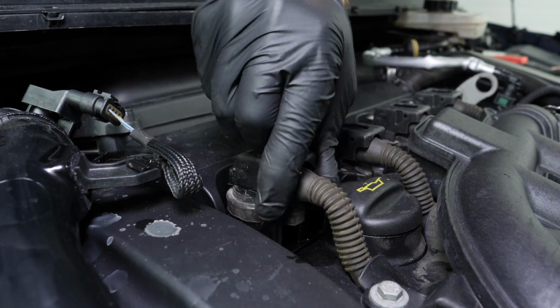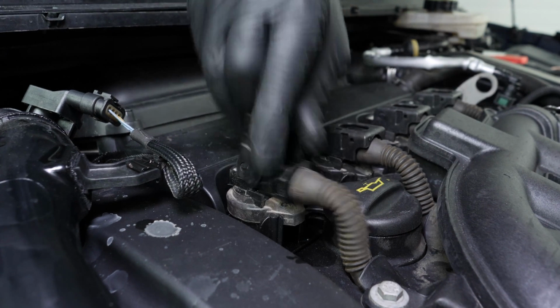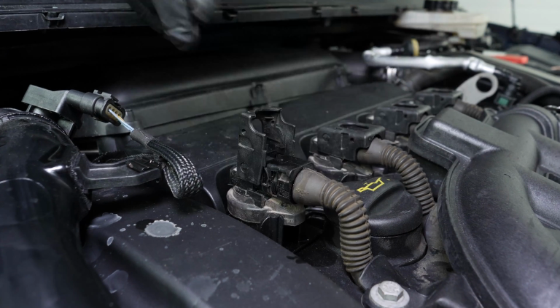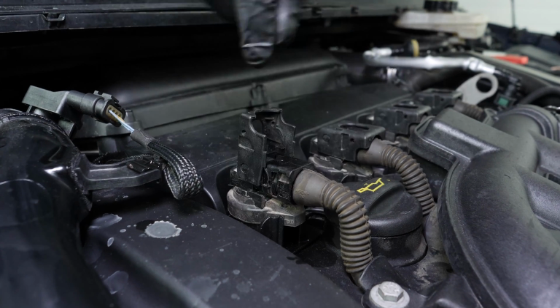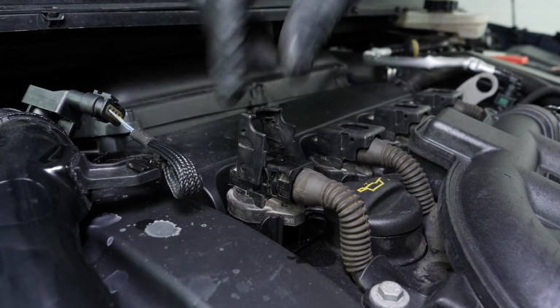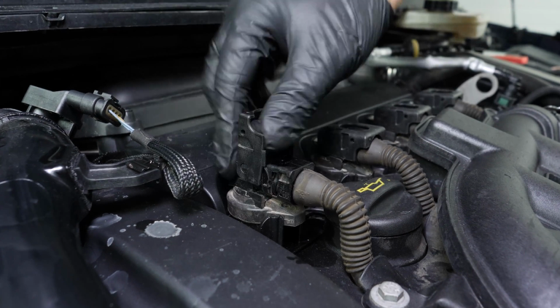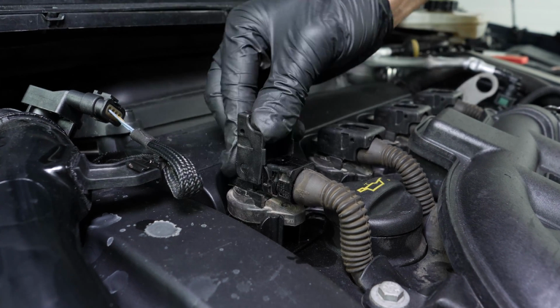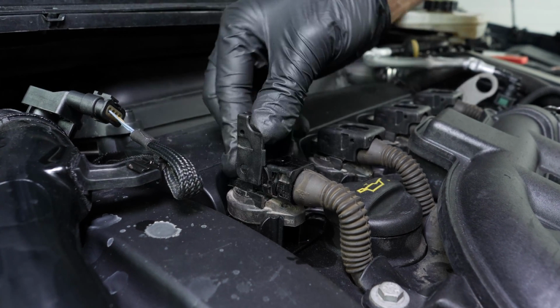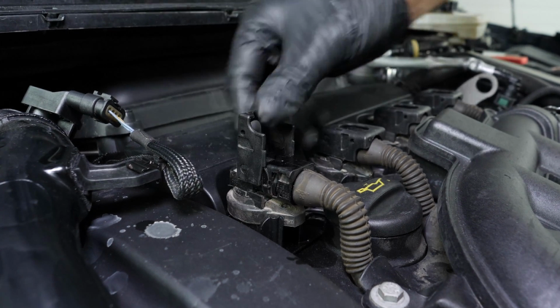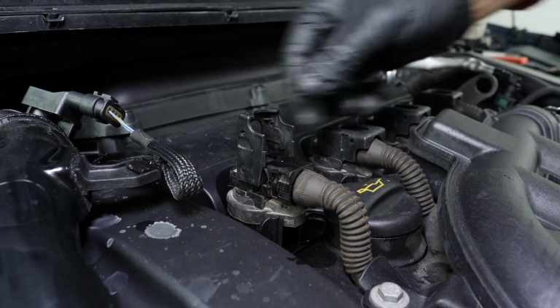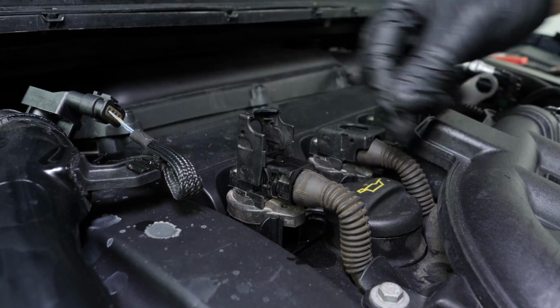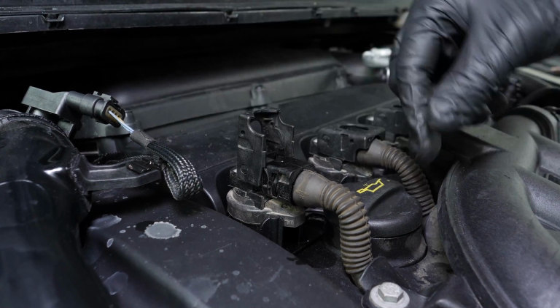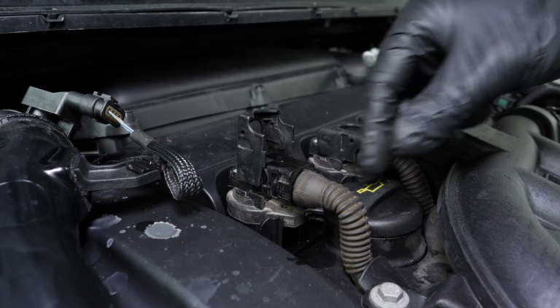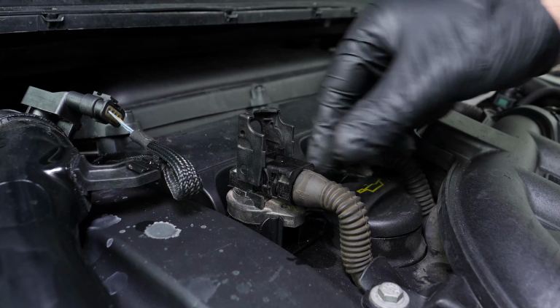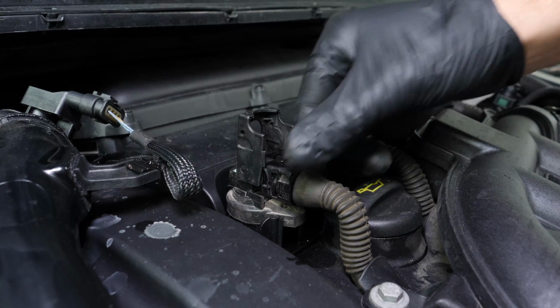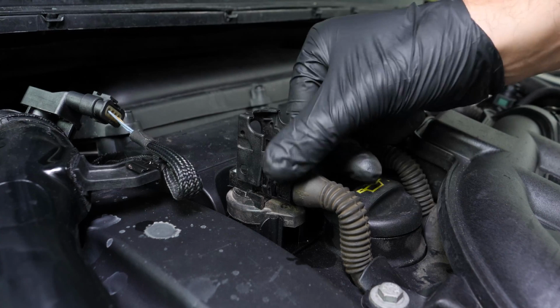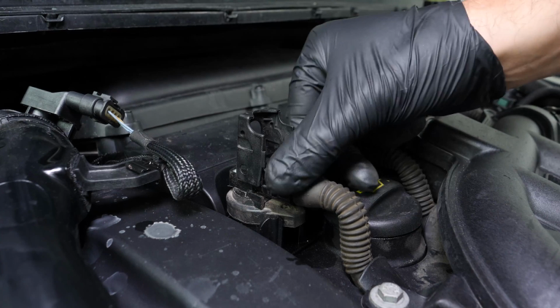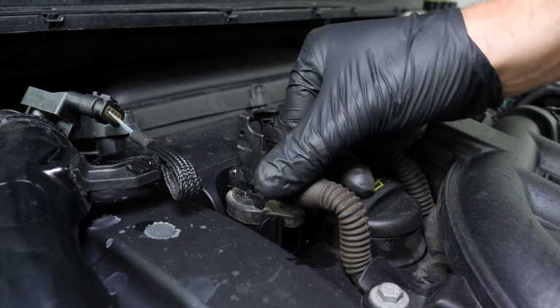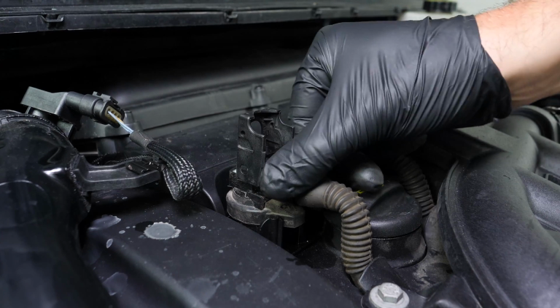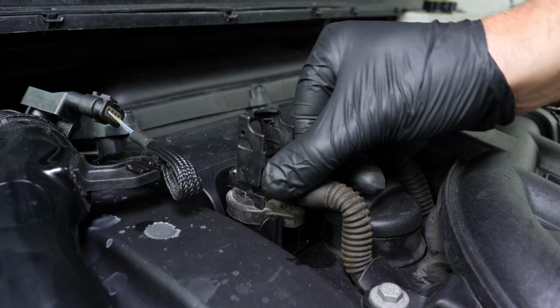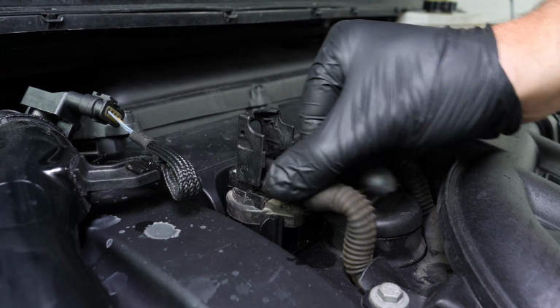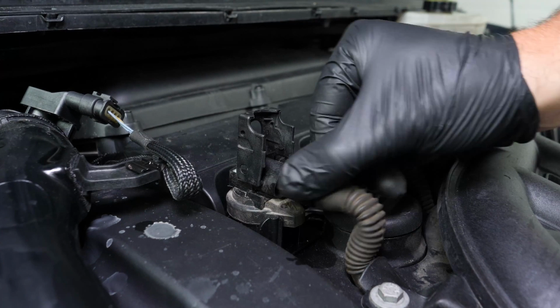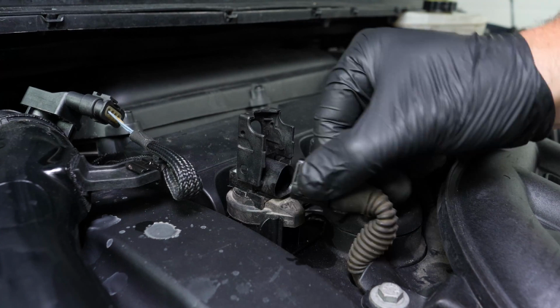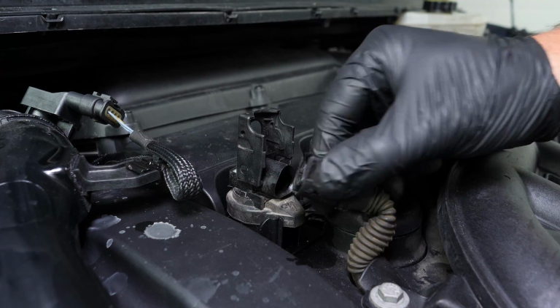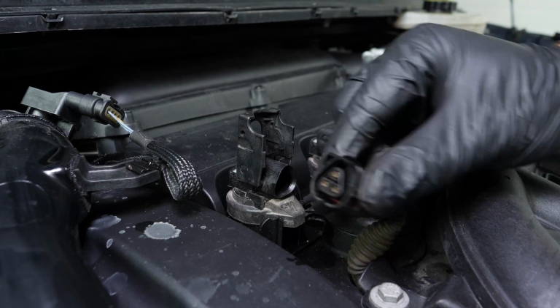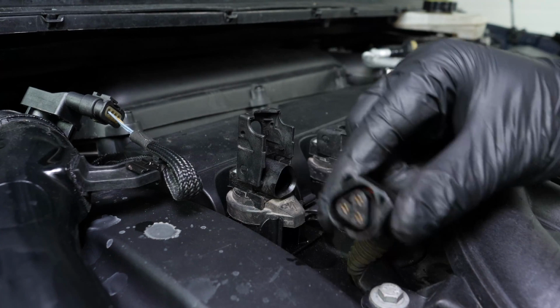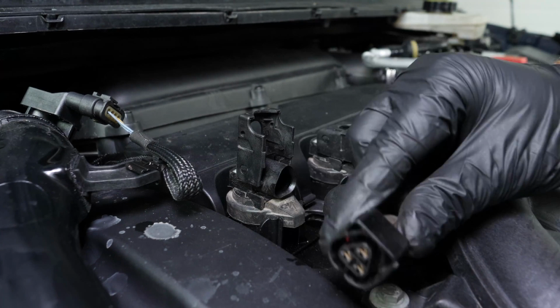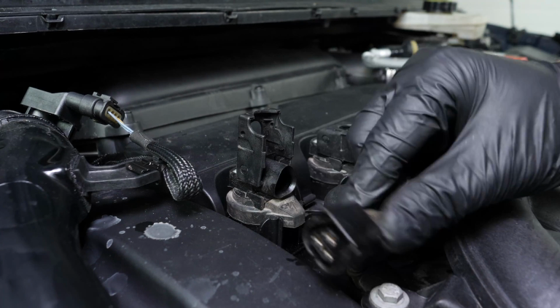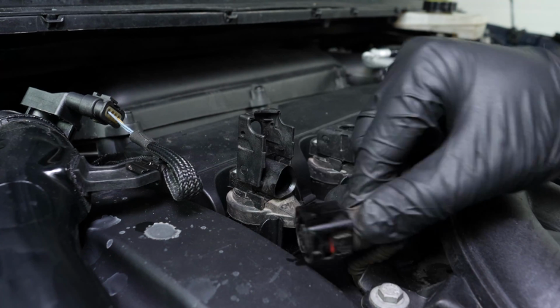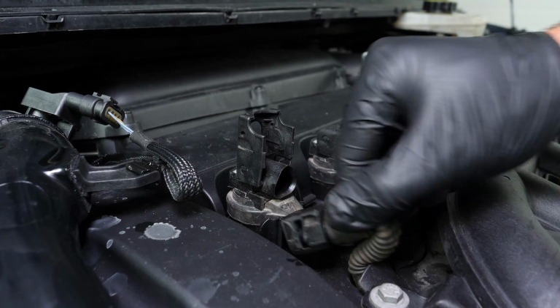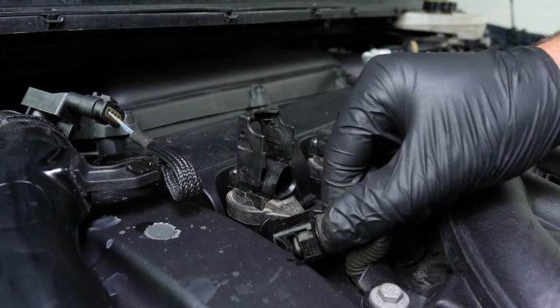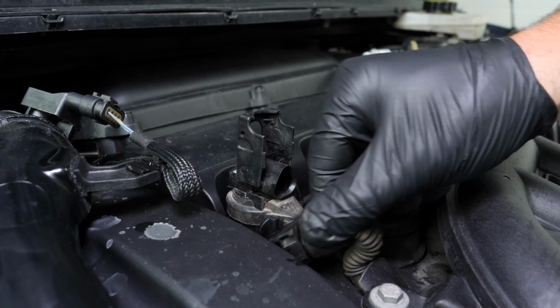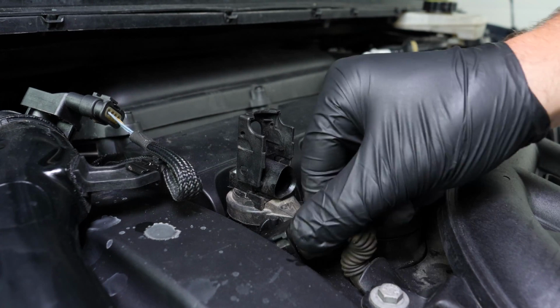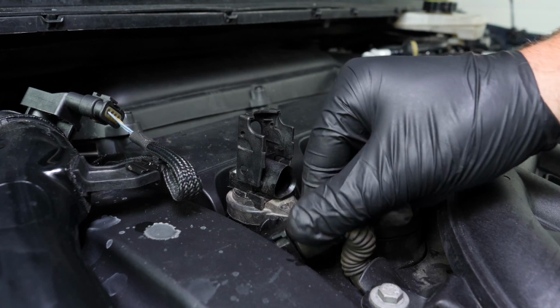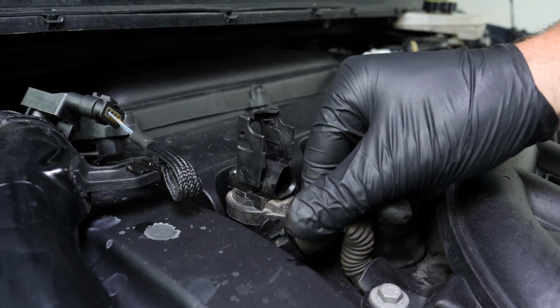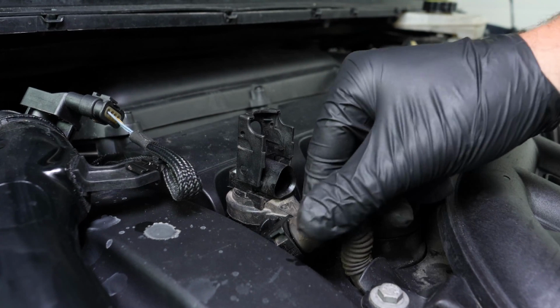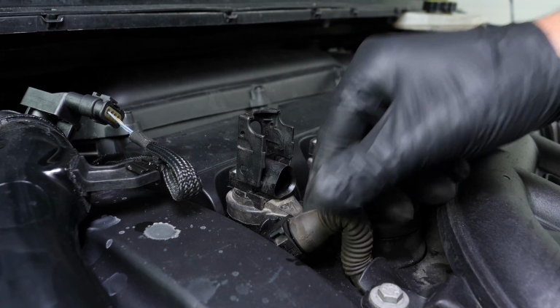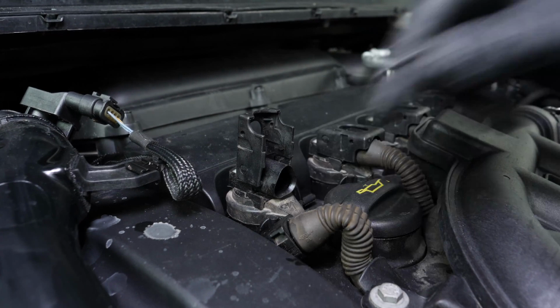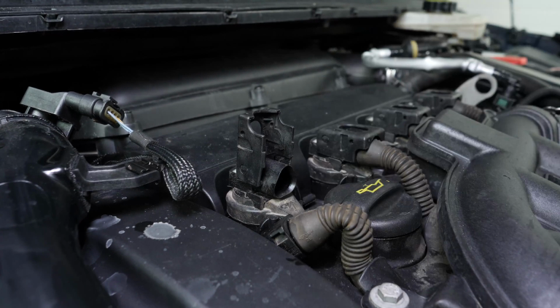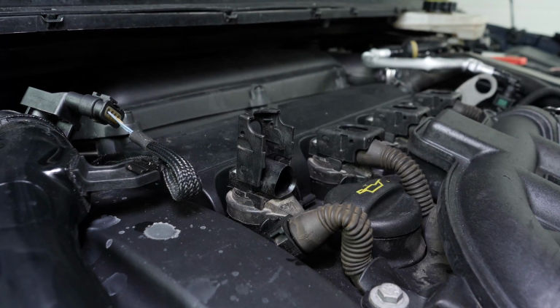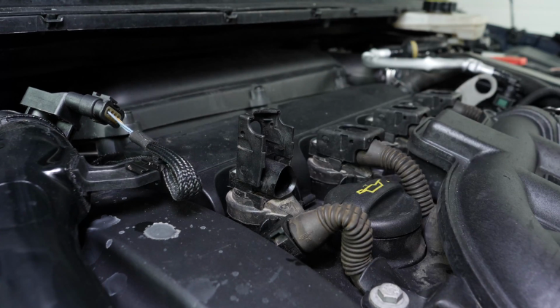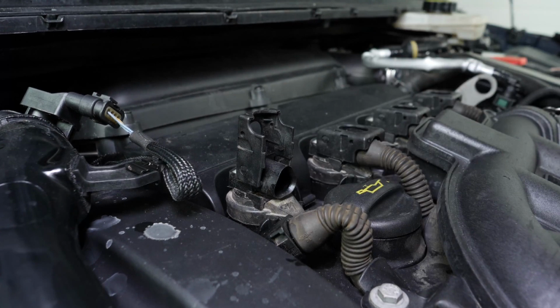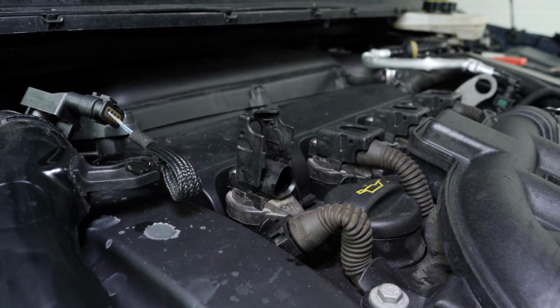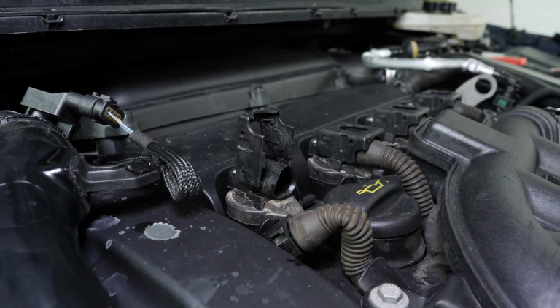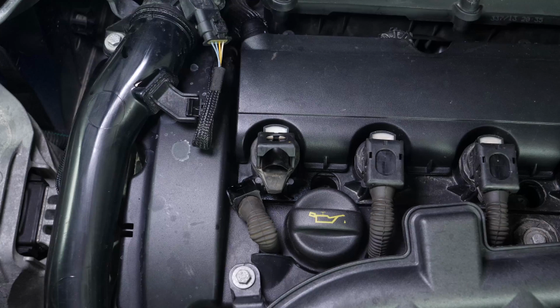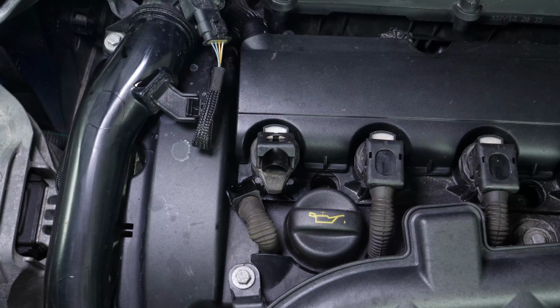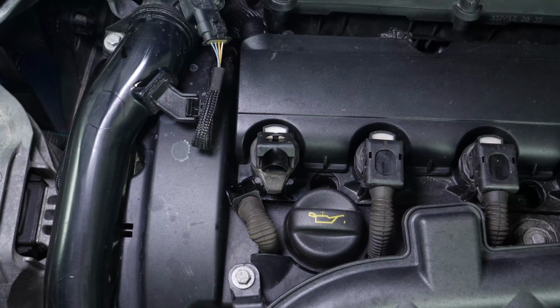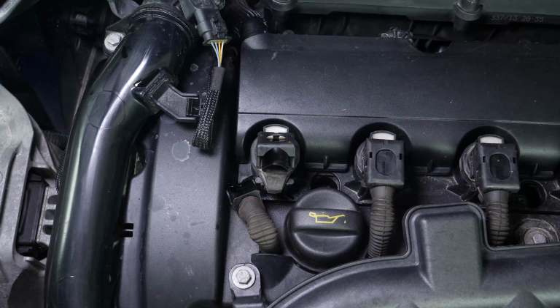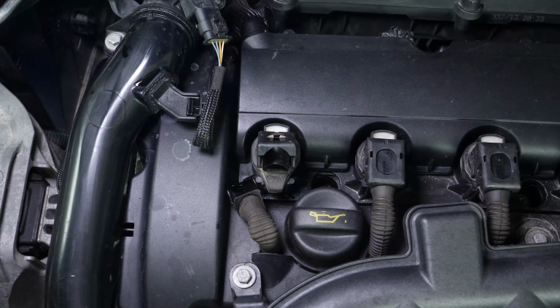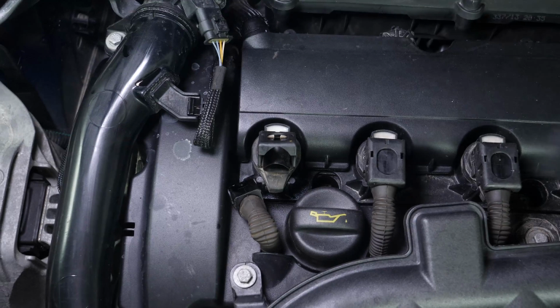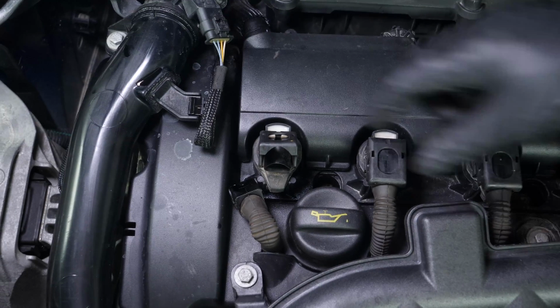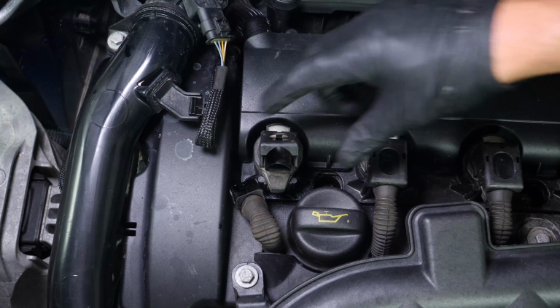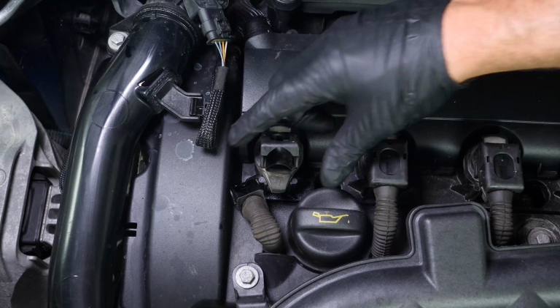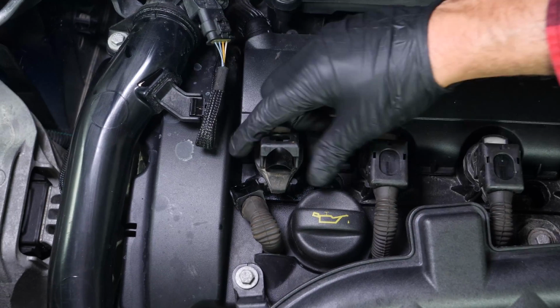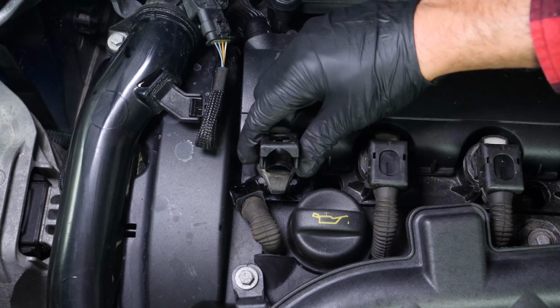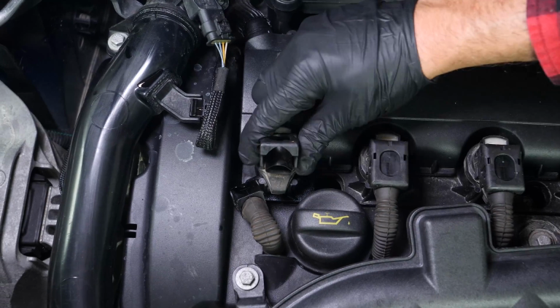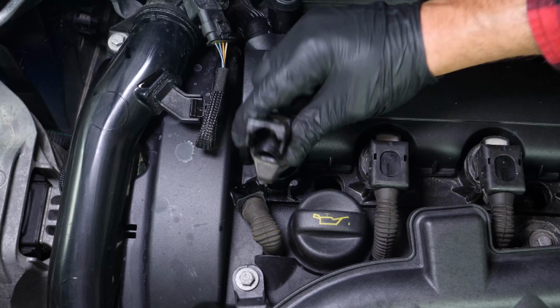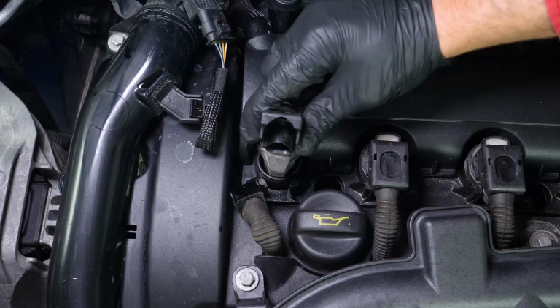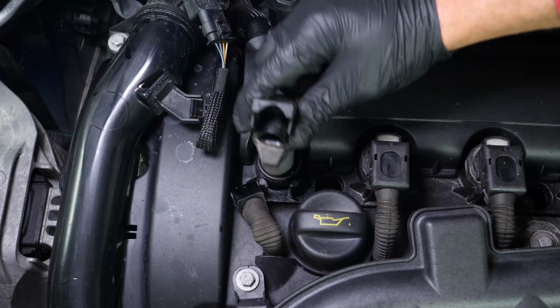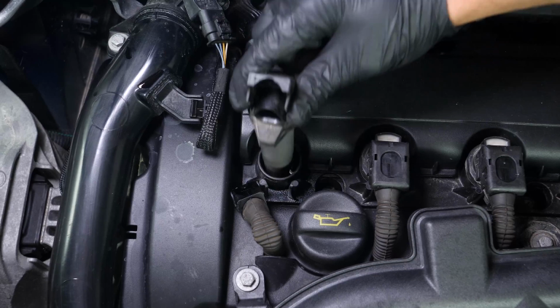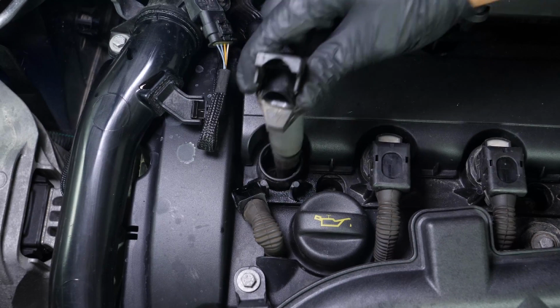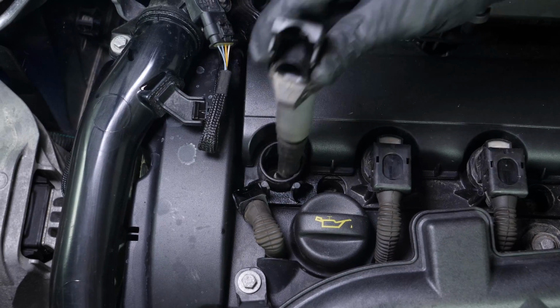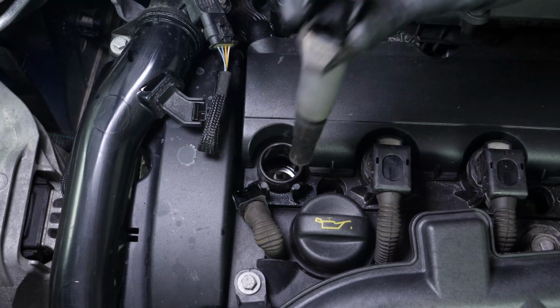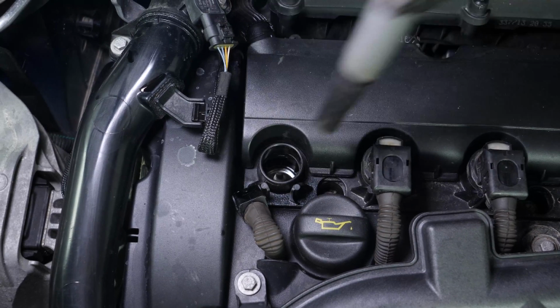To do this, lift the holding spur on the connector, then pull on the terminal. You can now carefully remove the coil.